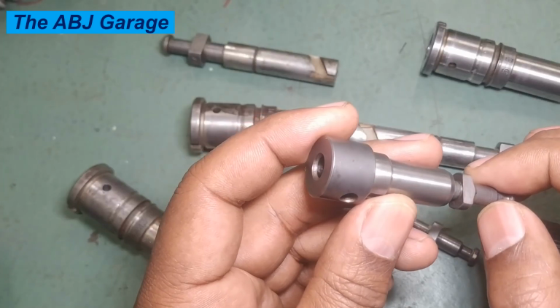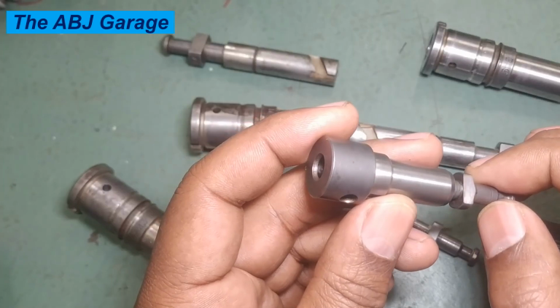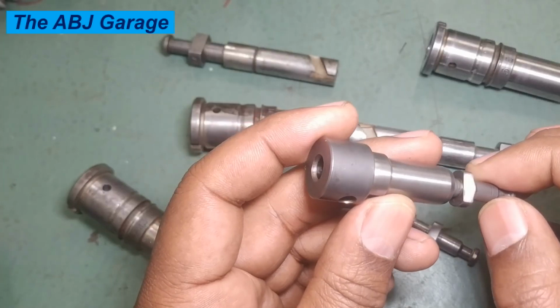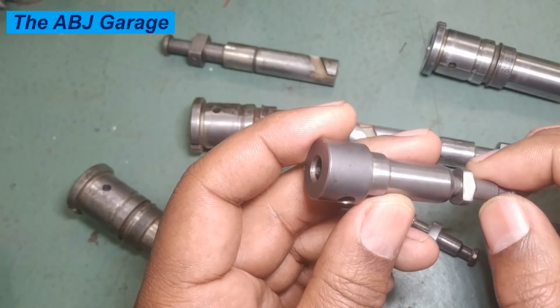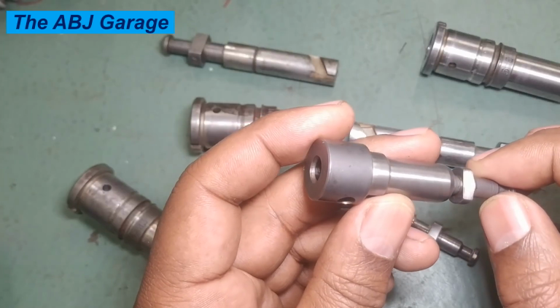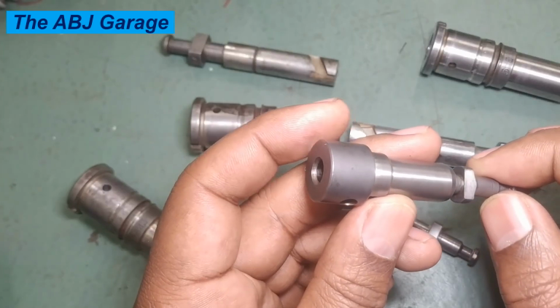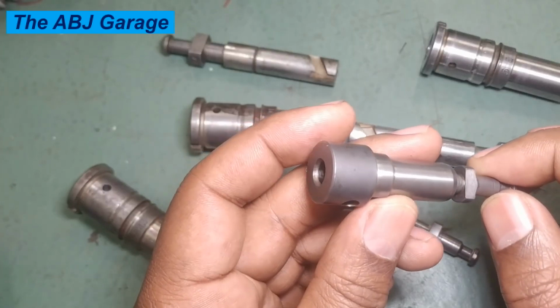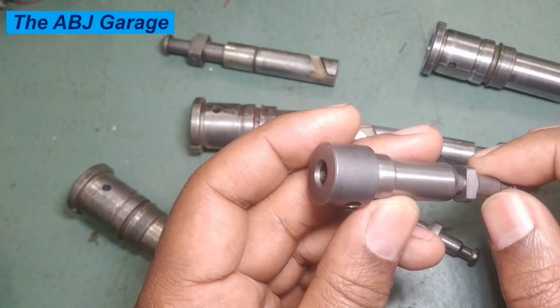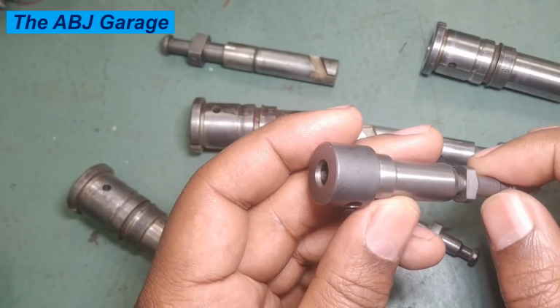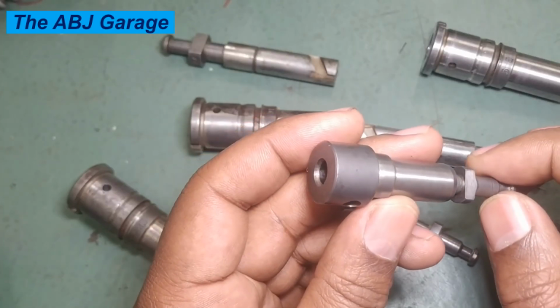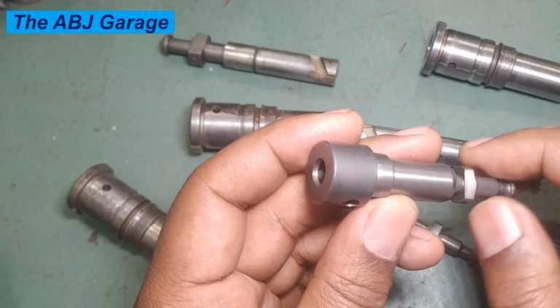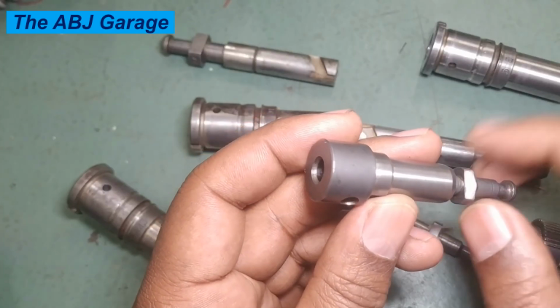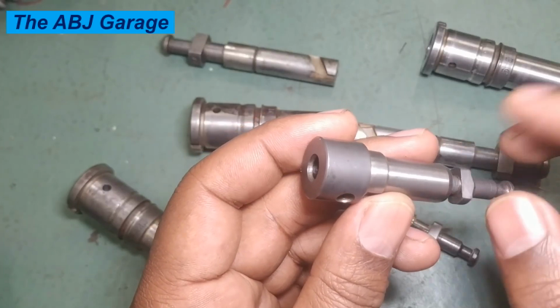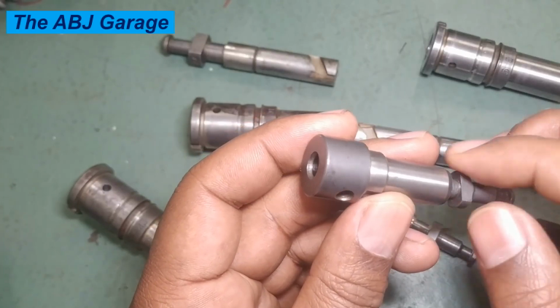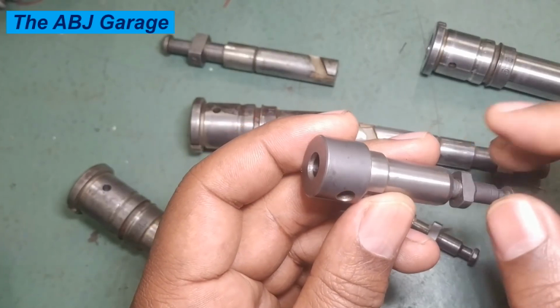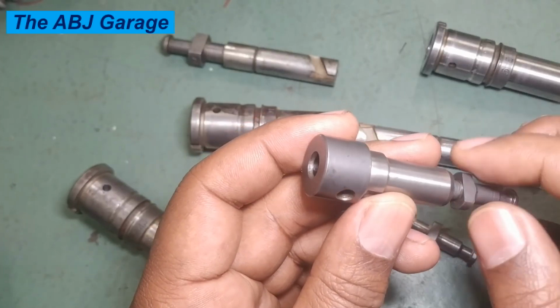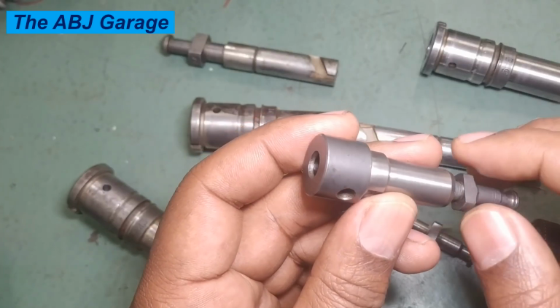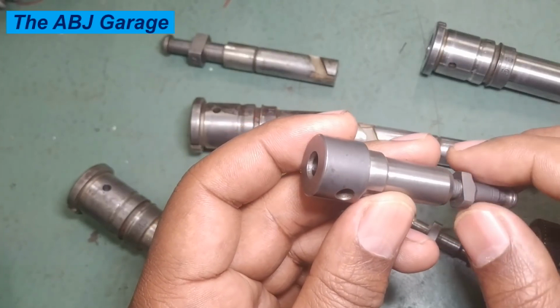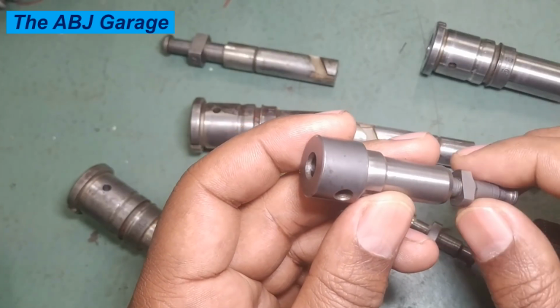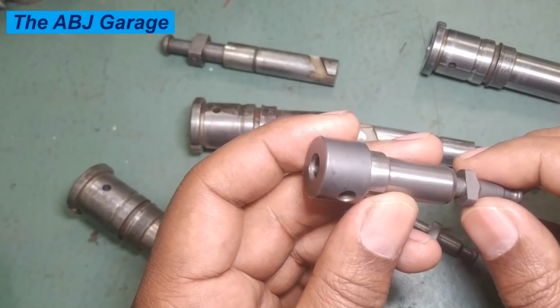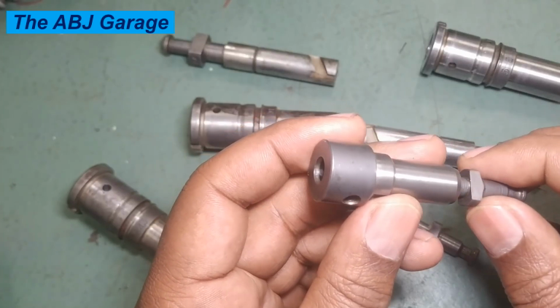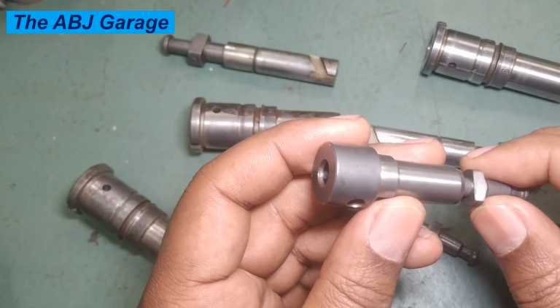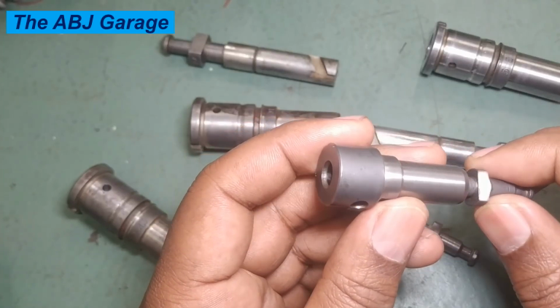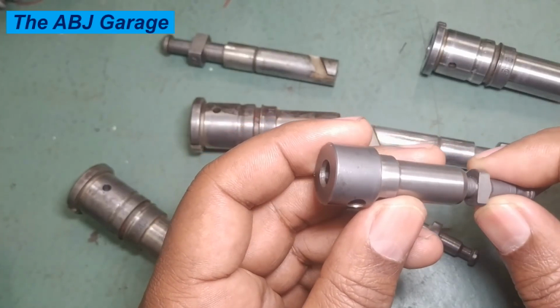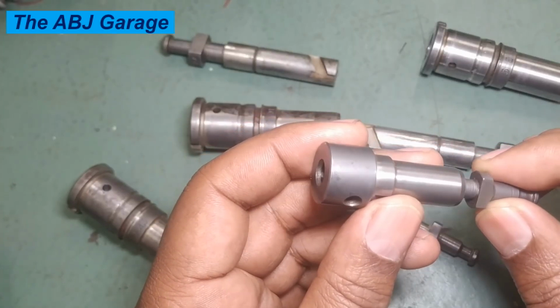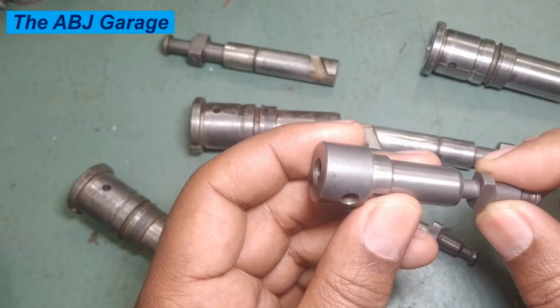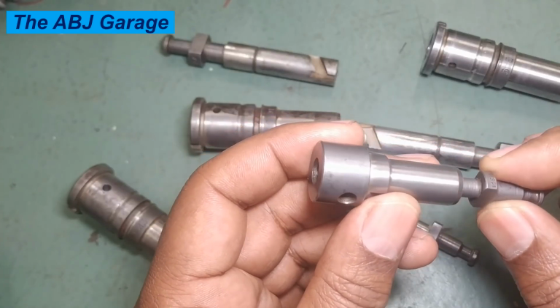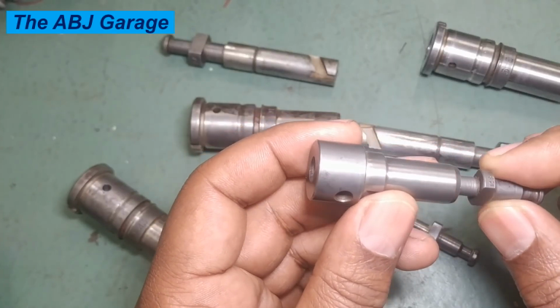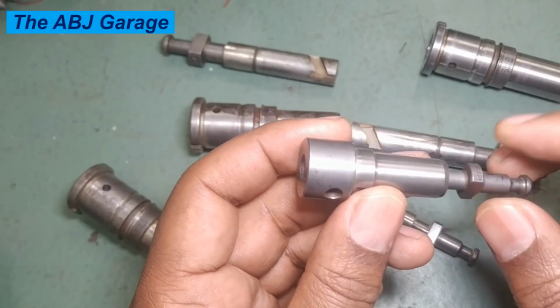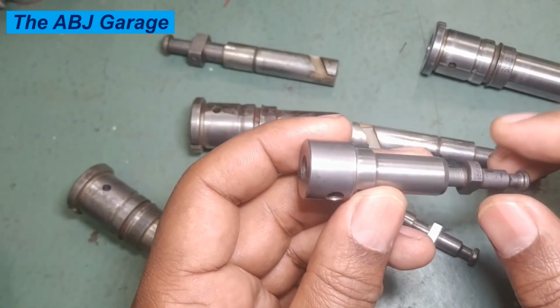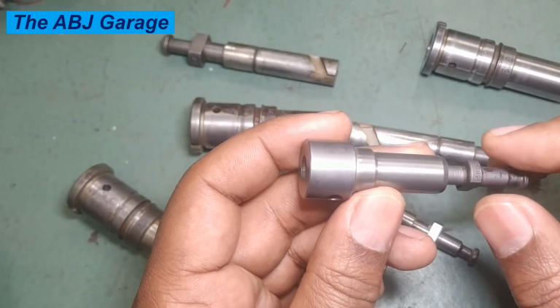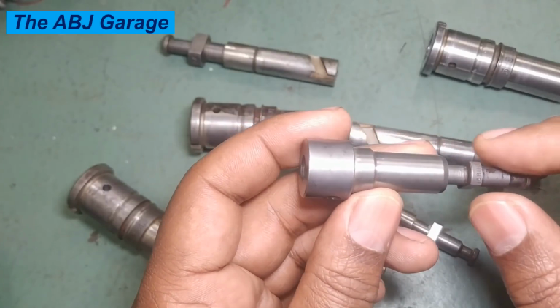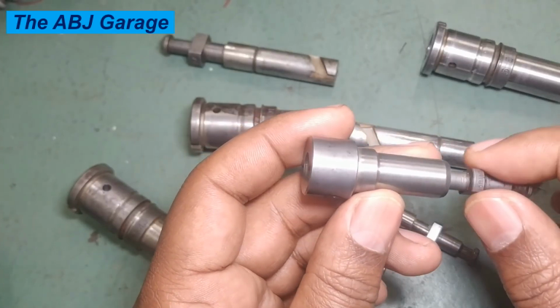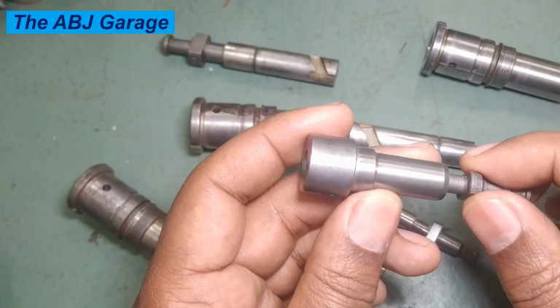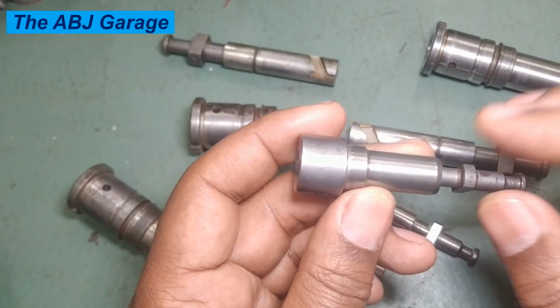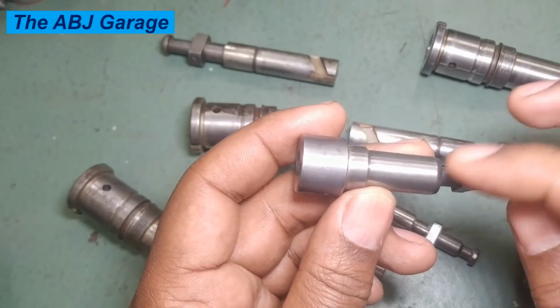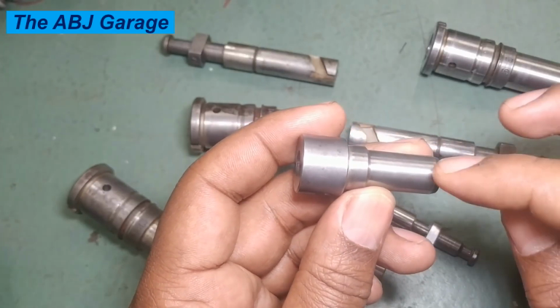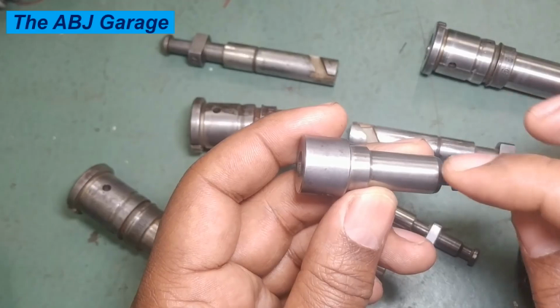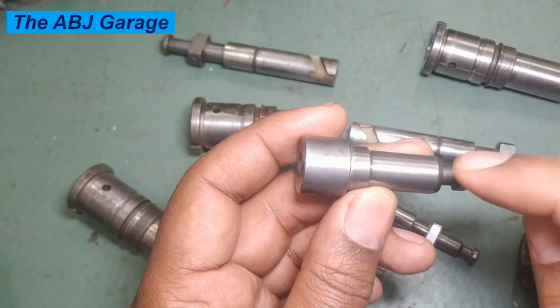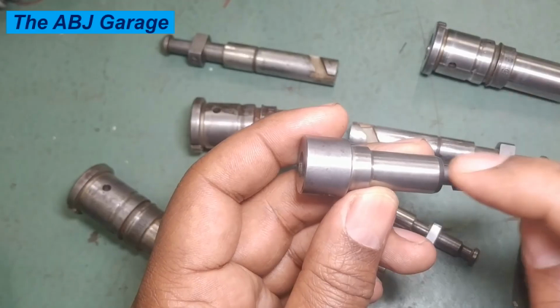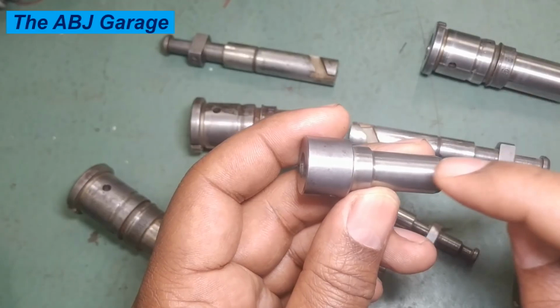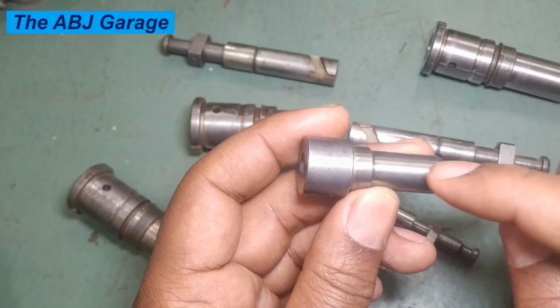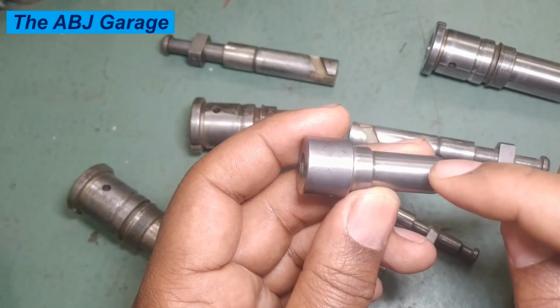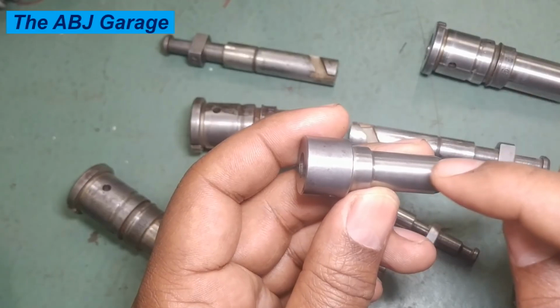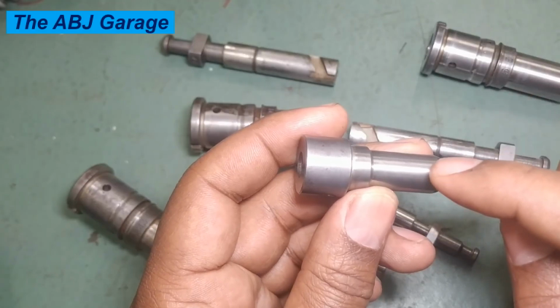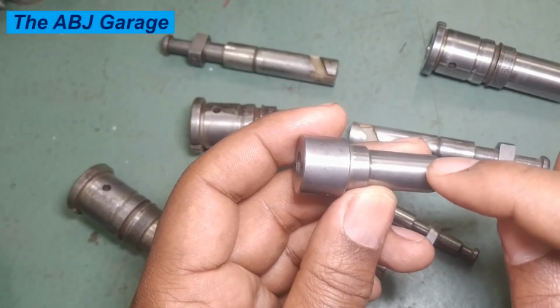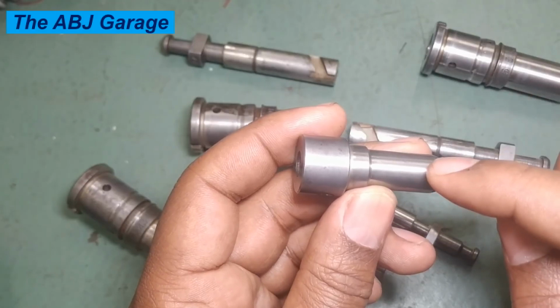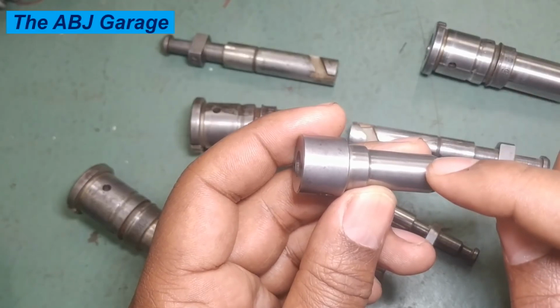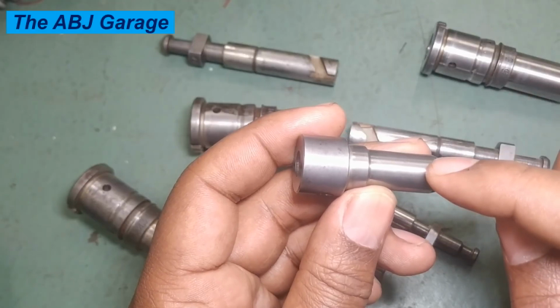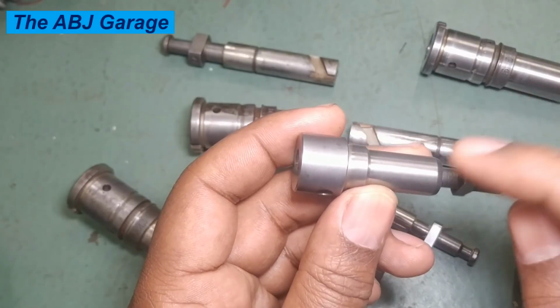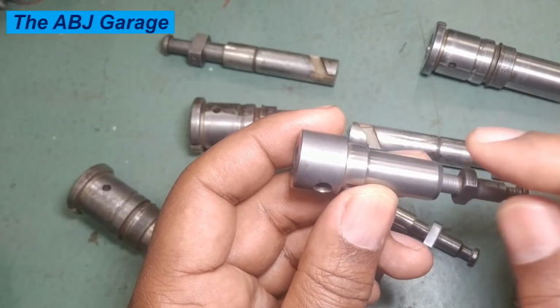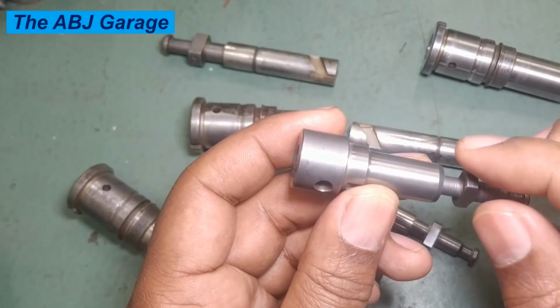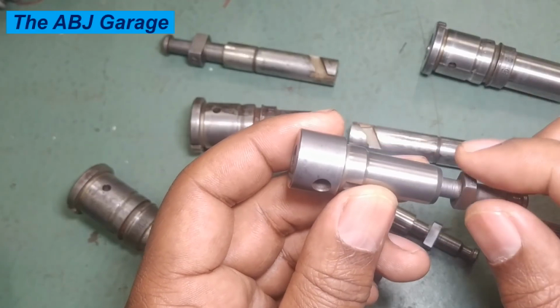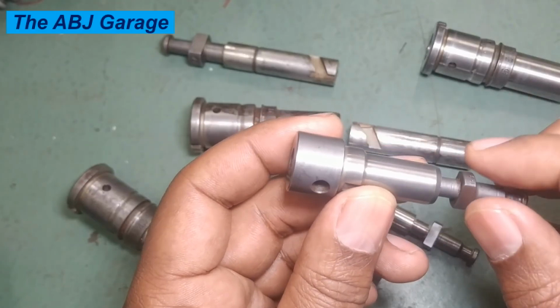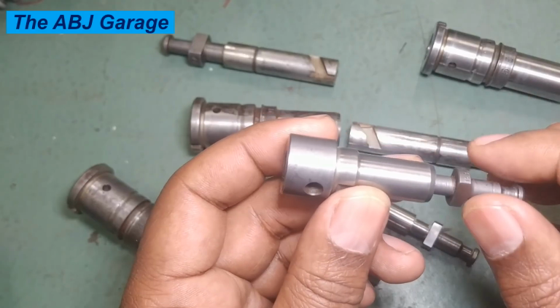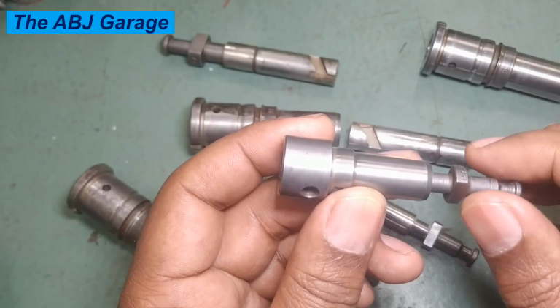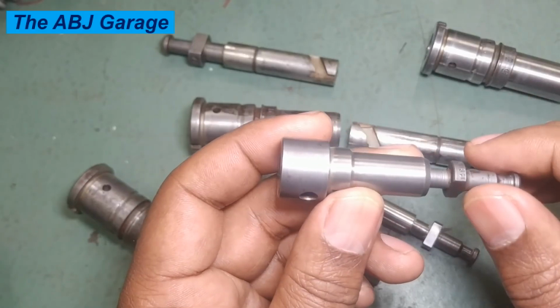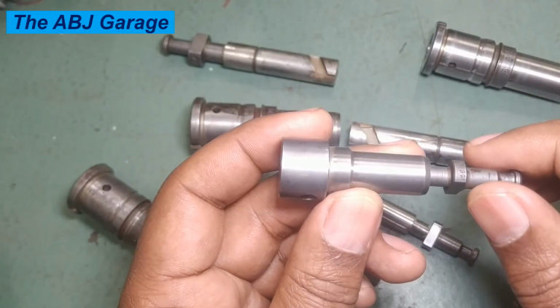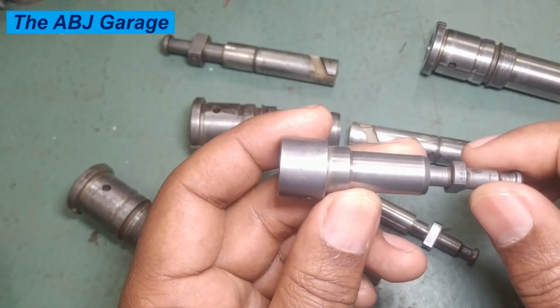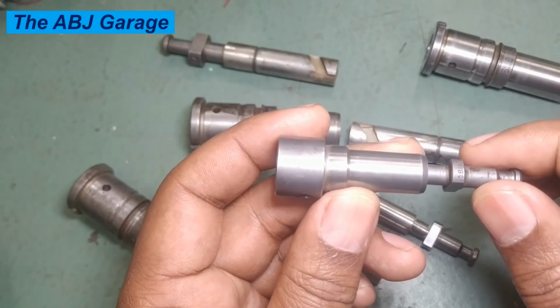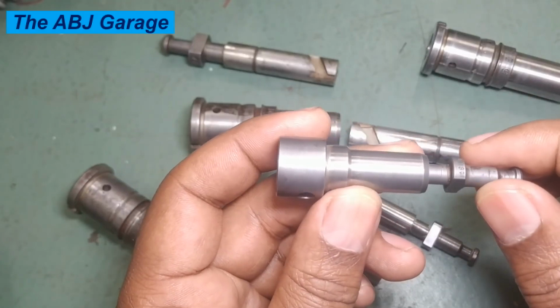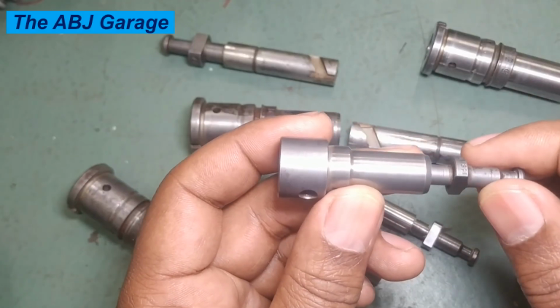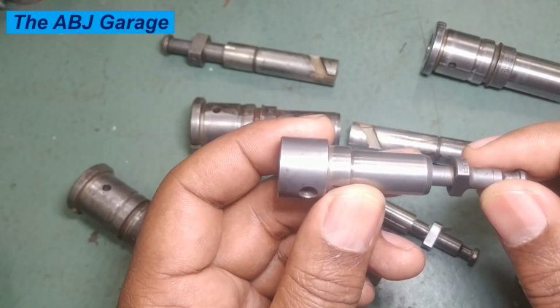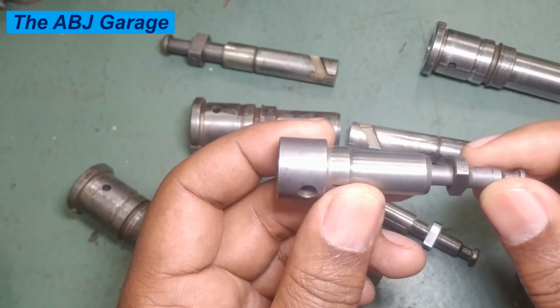Inspecting the diesel injection pump plunger and barrel assembly is very crucial for ensuring proper fuel delivery and engine performance. Now let's have a look at what can be done in order to properly inspect the plunger and barrel assembly.